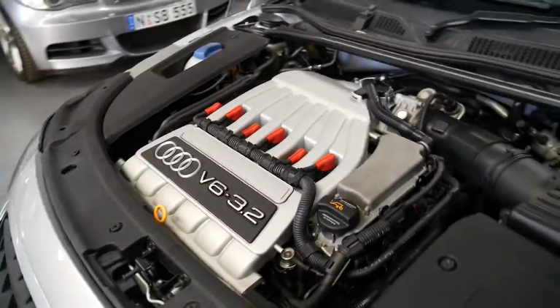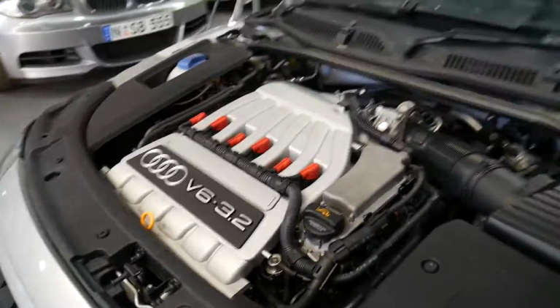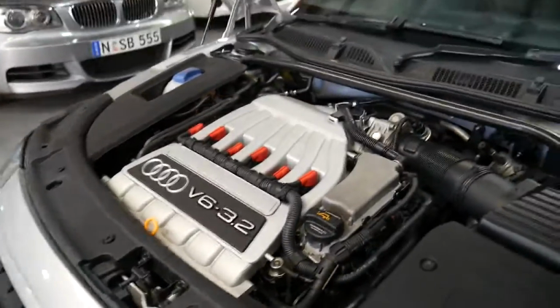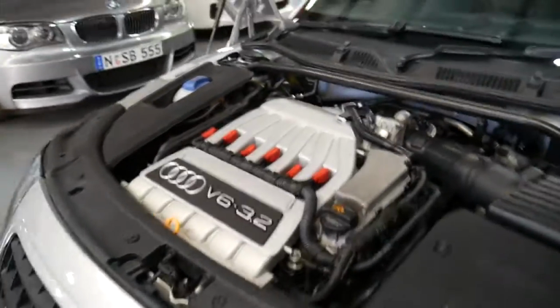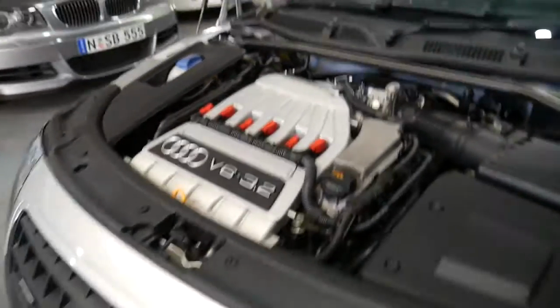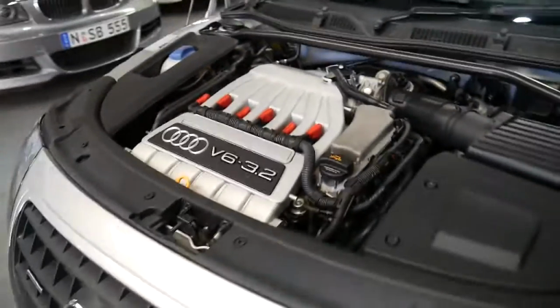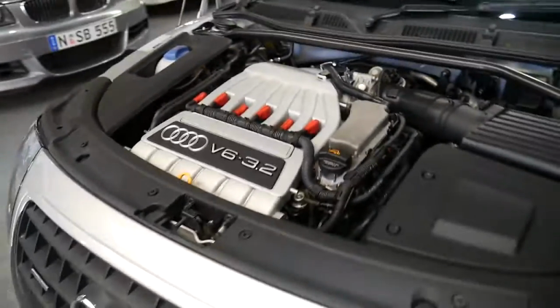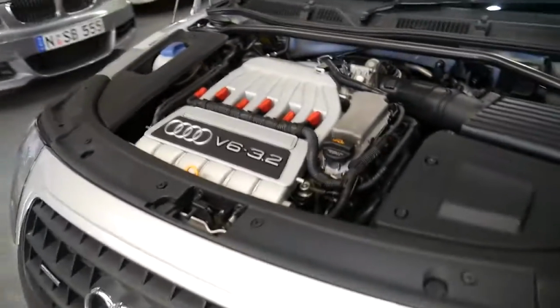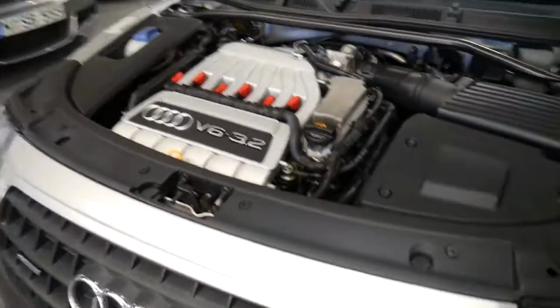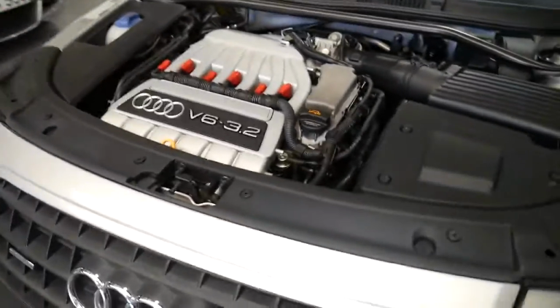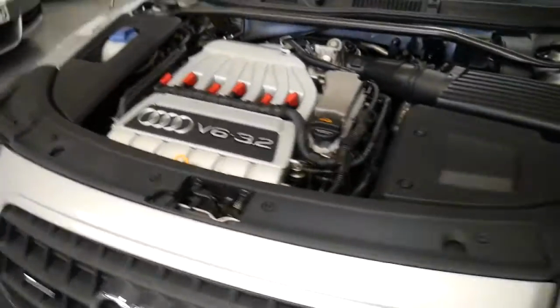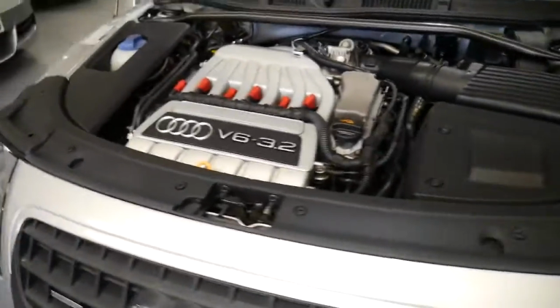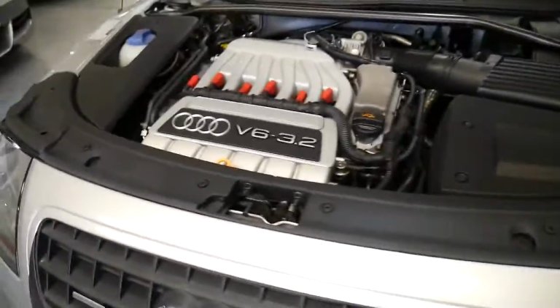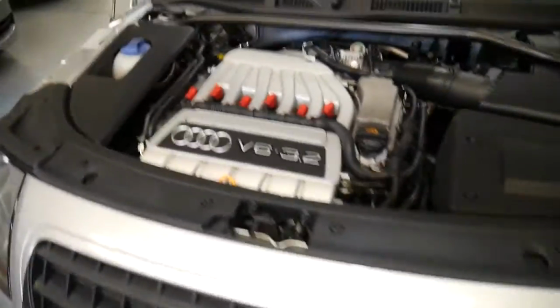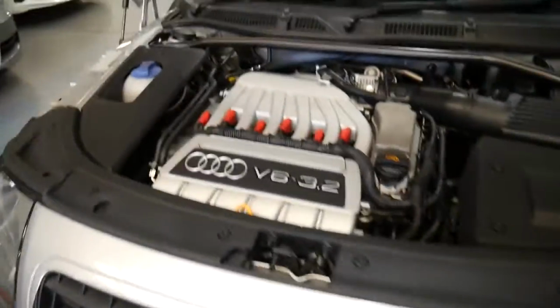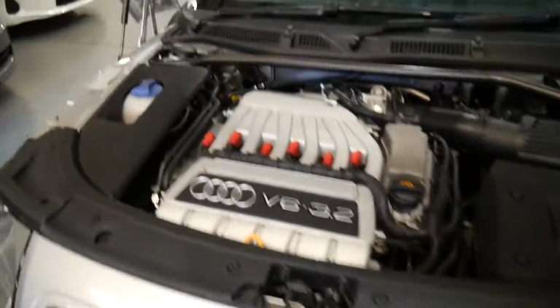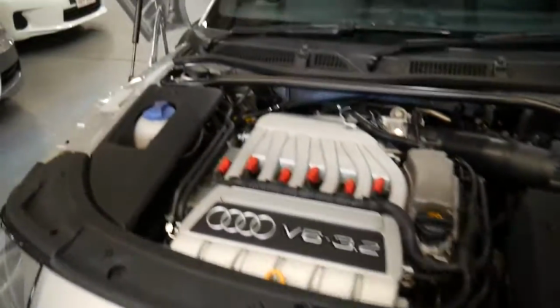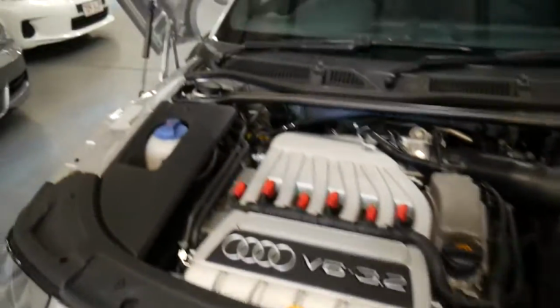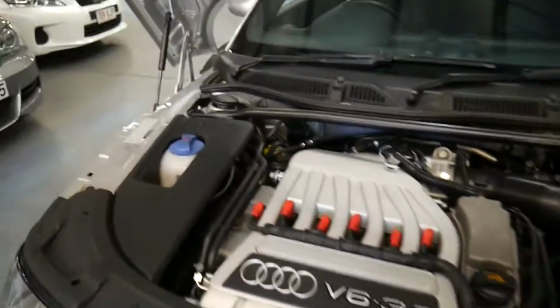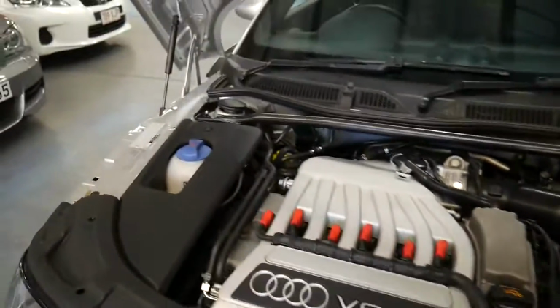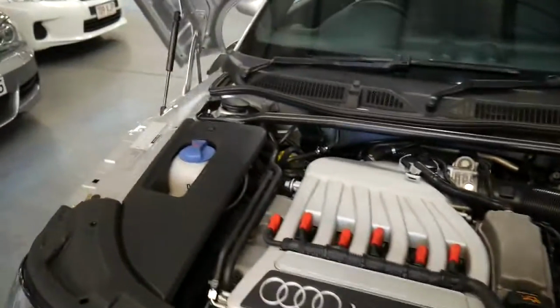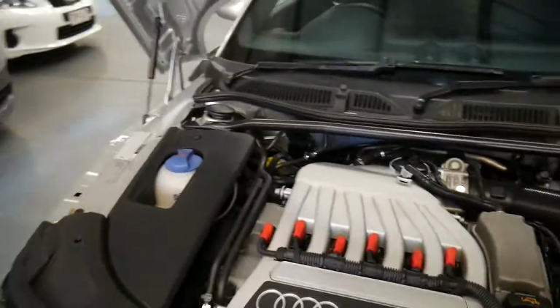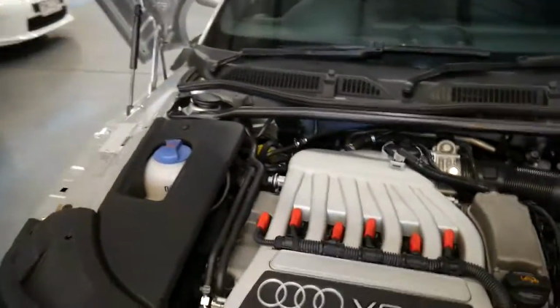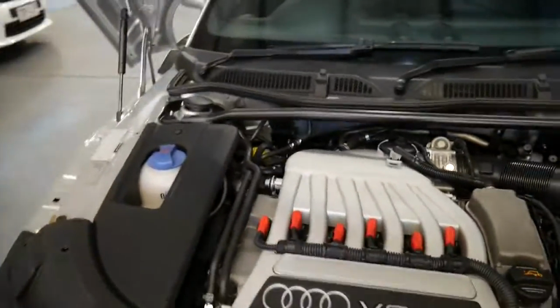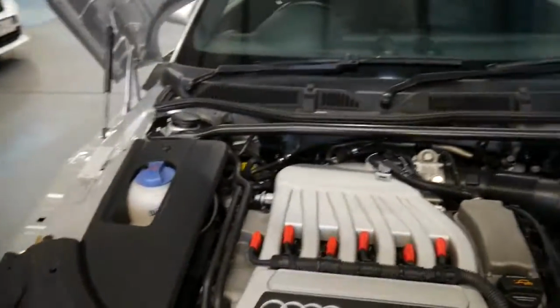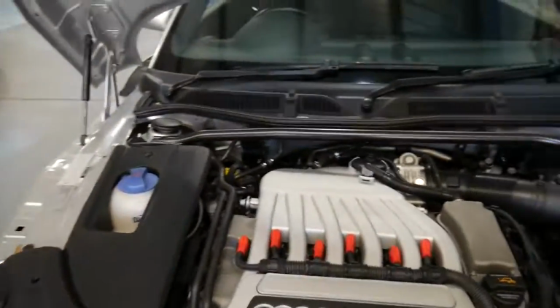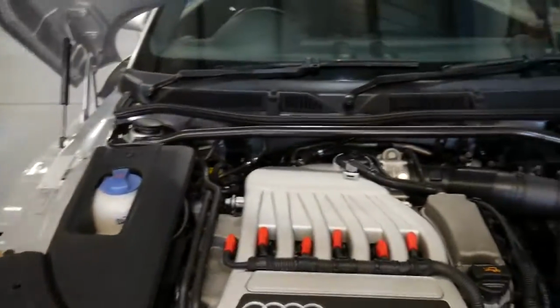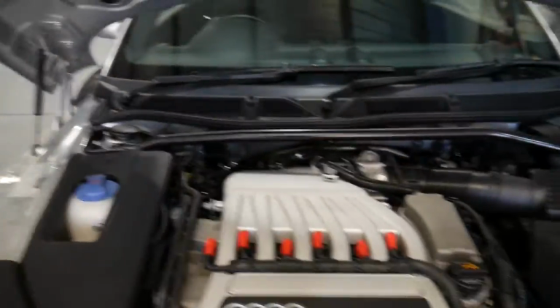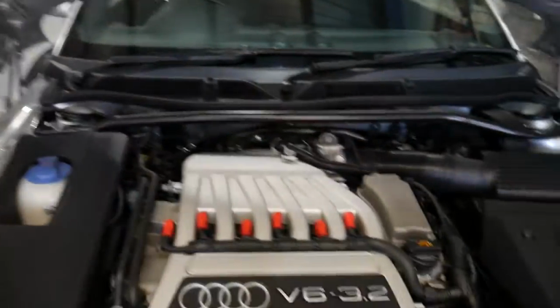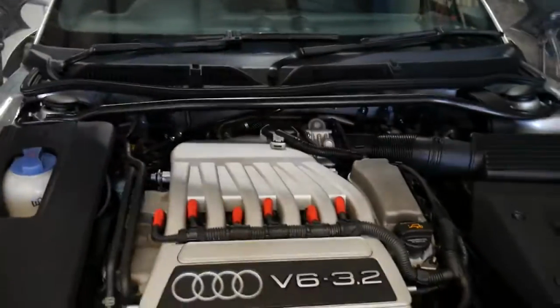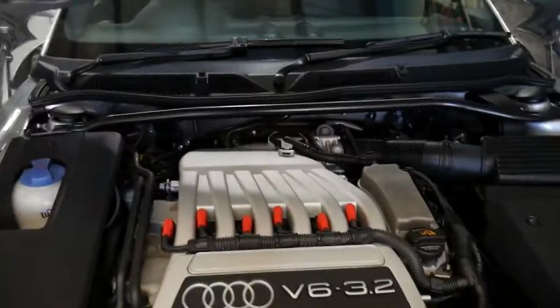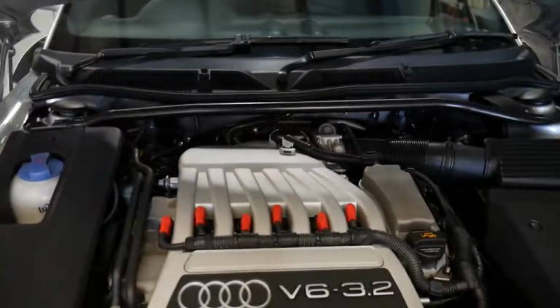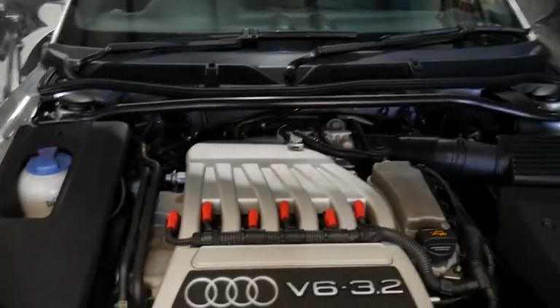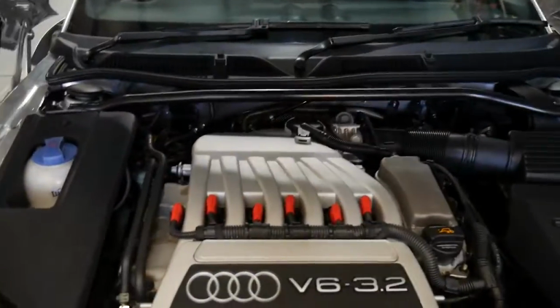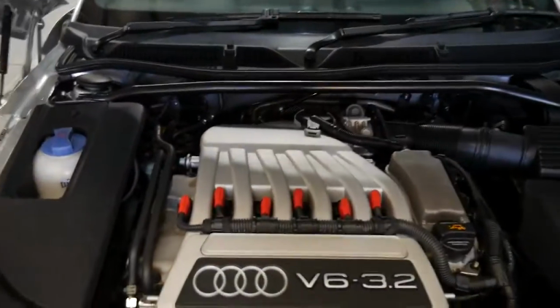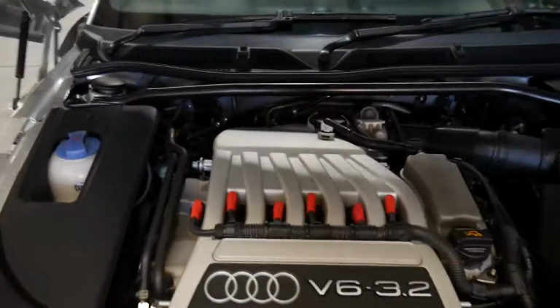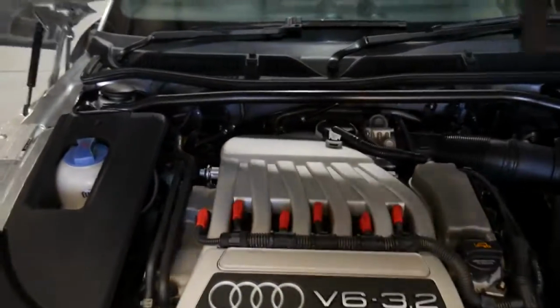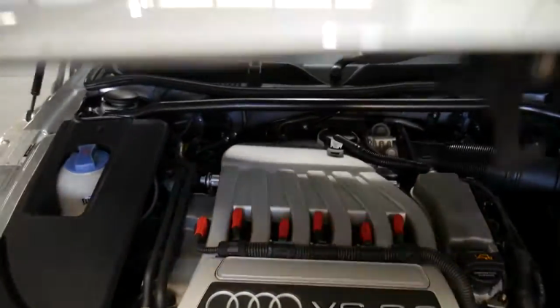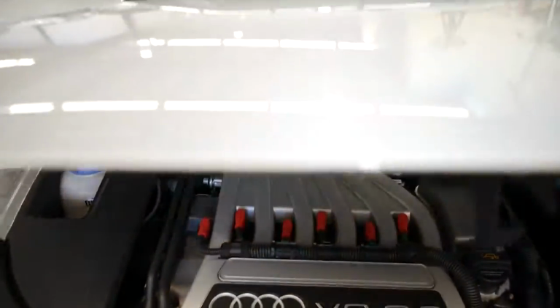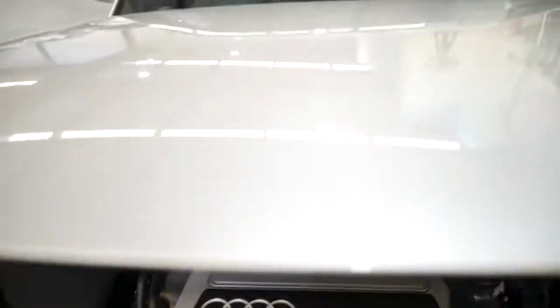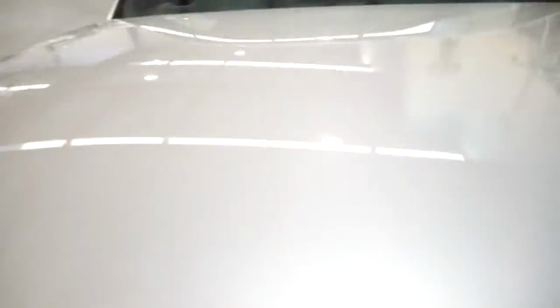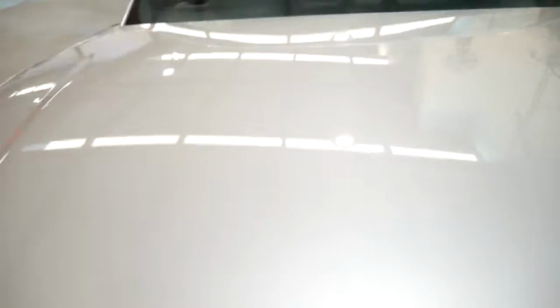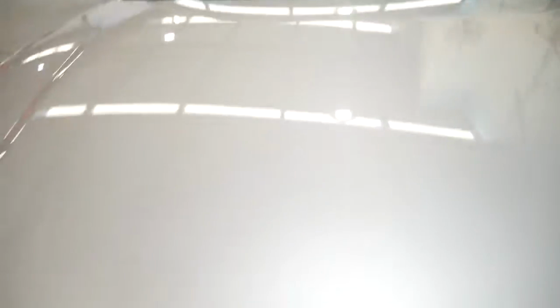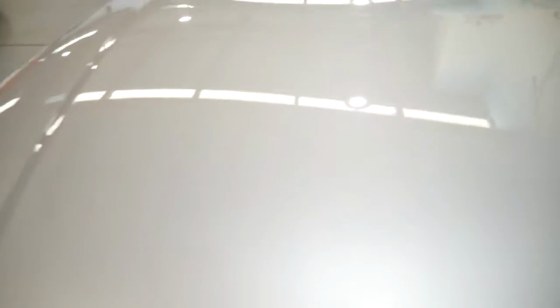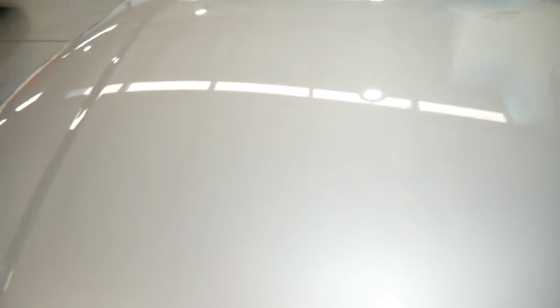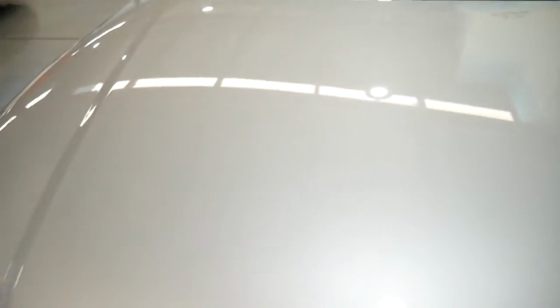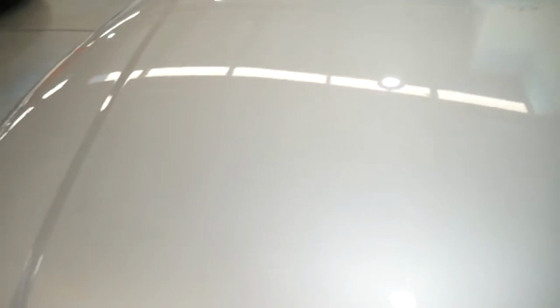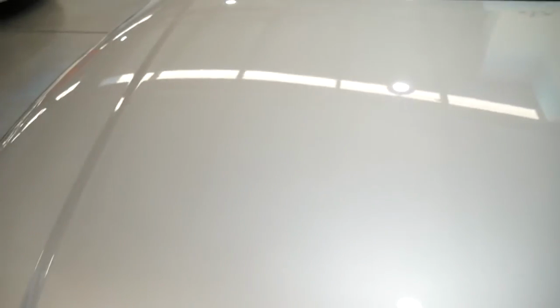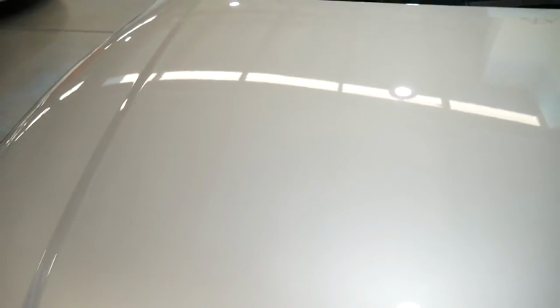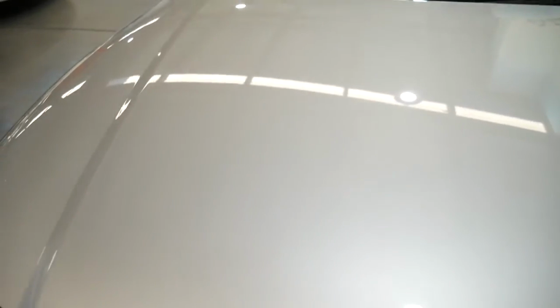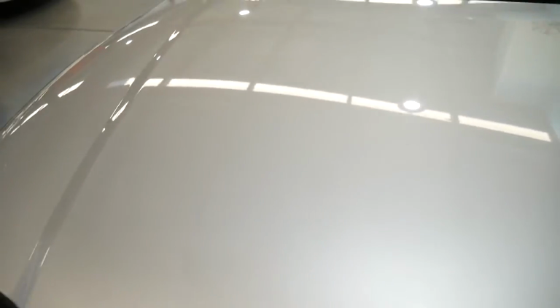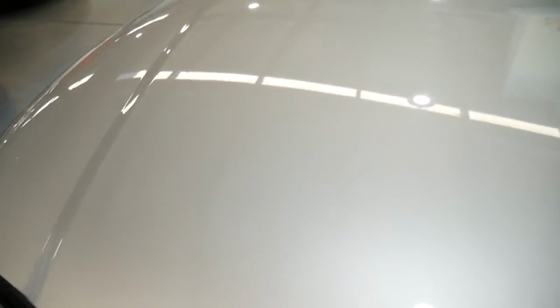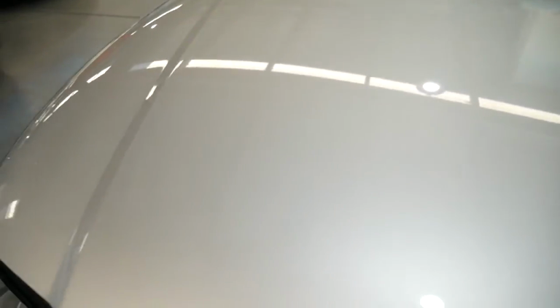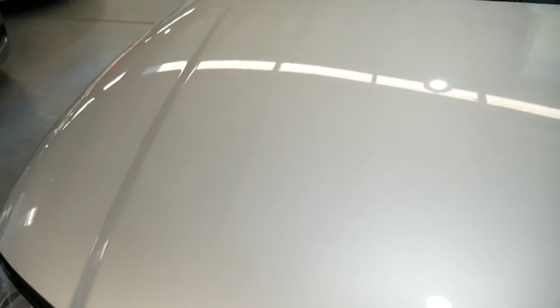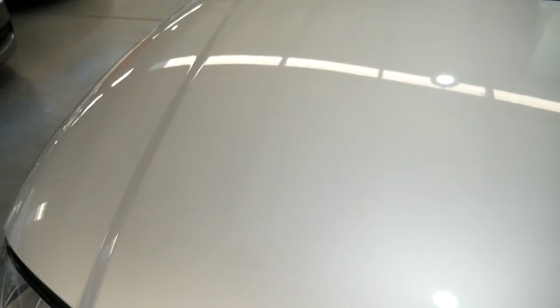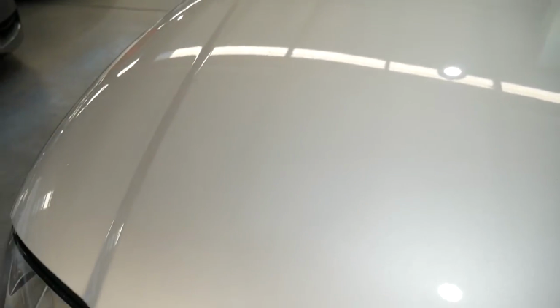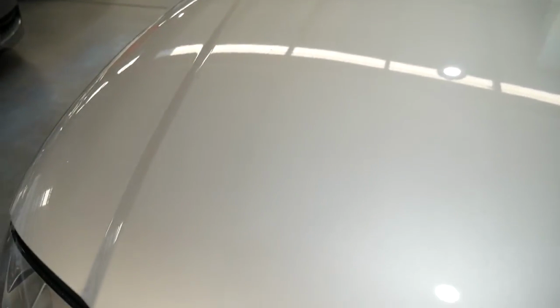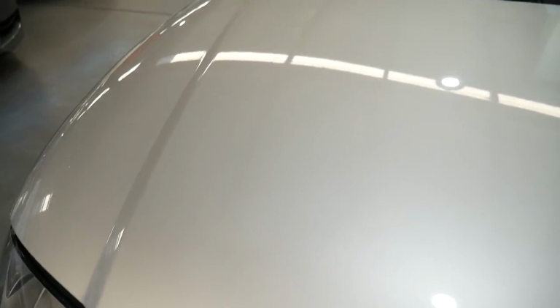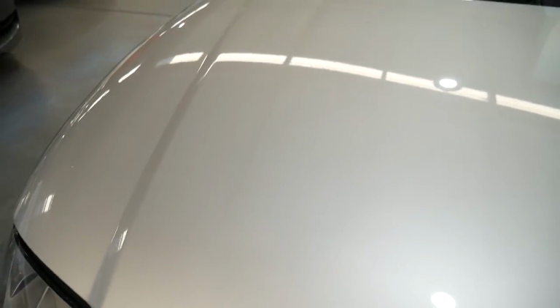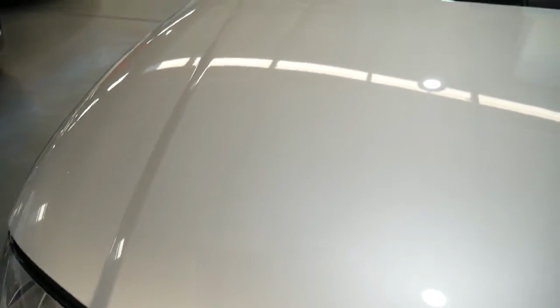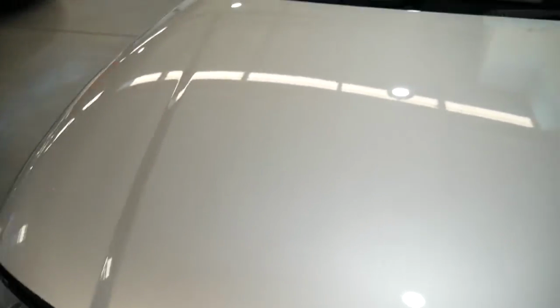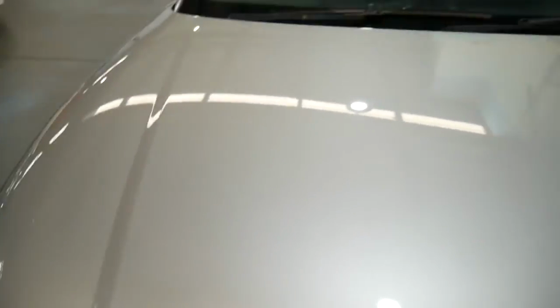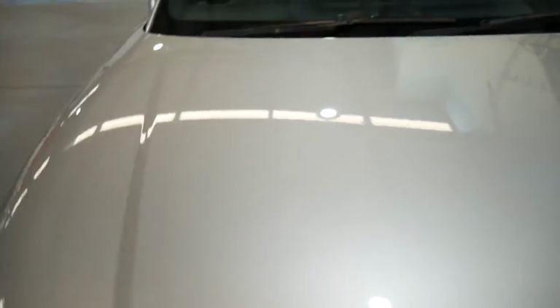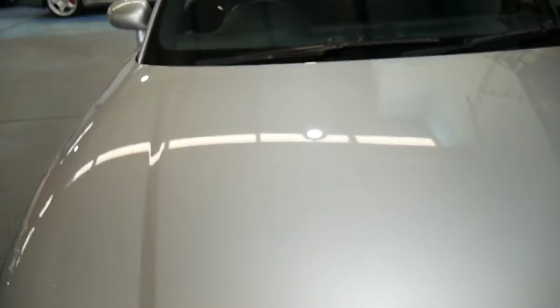If you've been waiting for a good six cylinder Audi TT to come available, this is a car you should definitely come and have a look at.